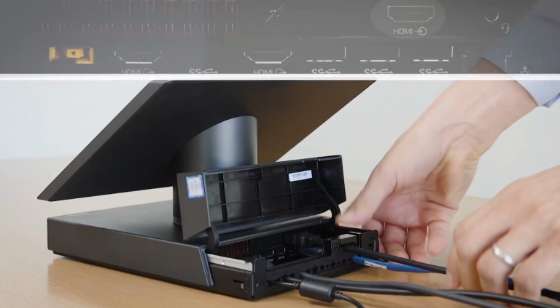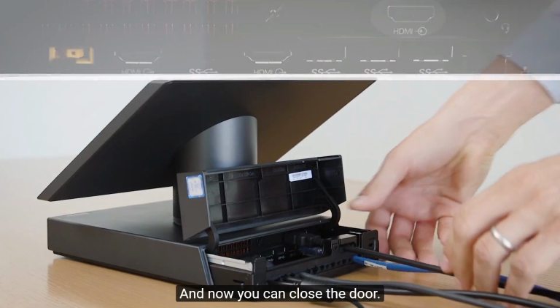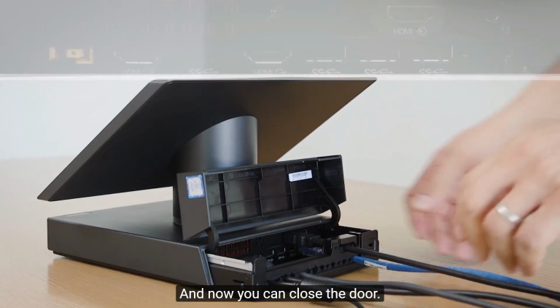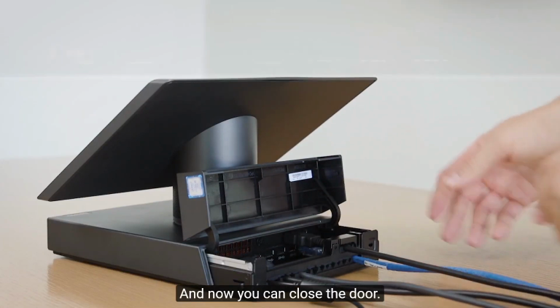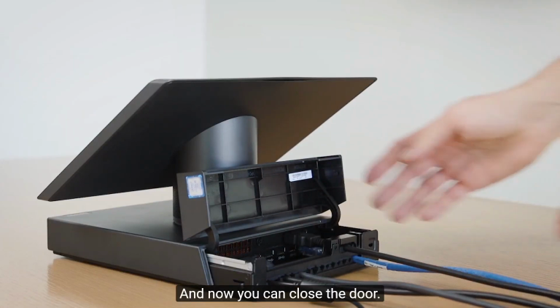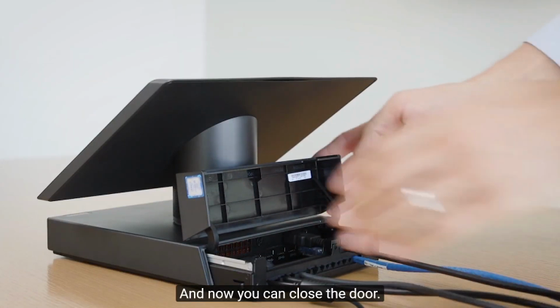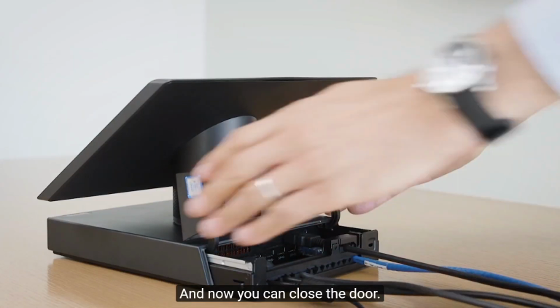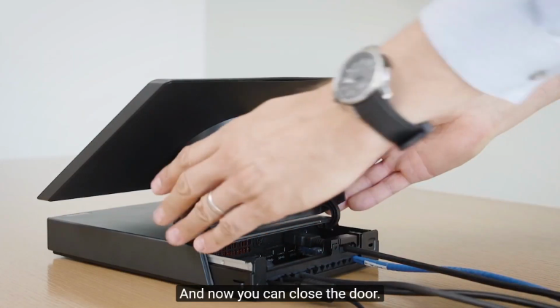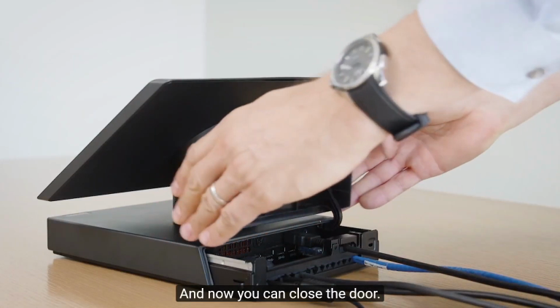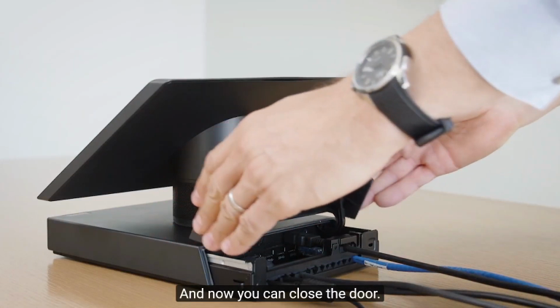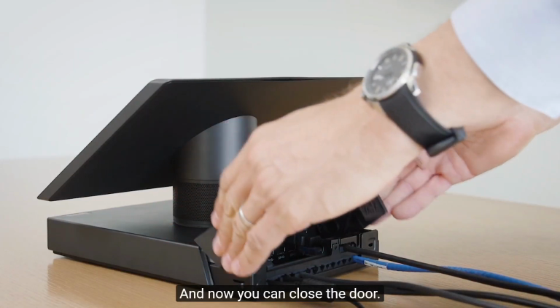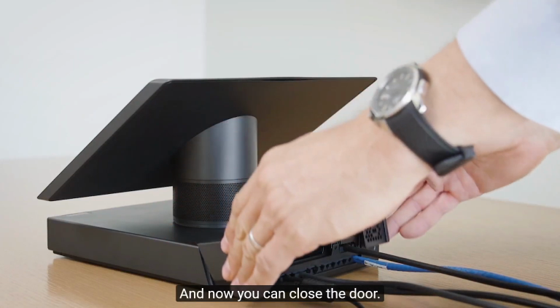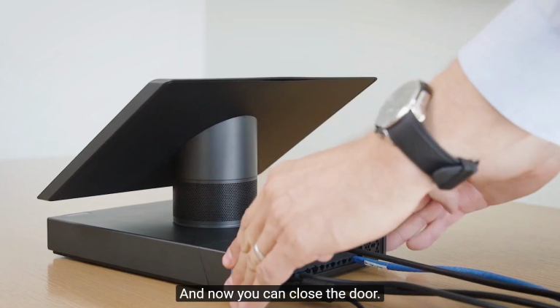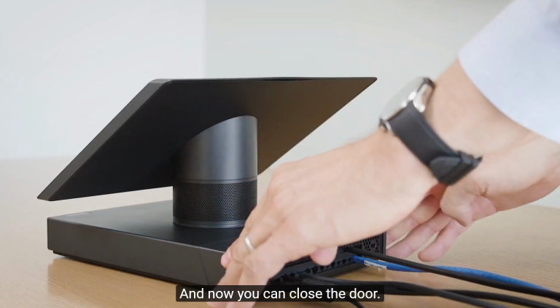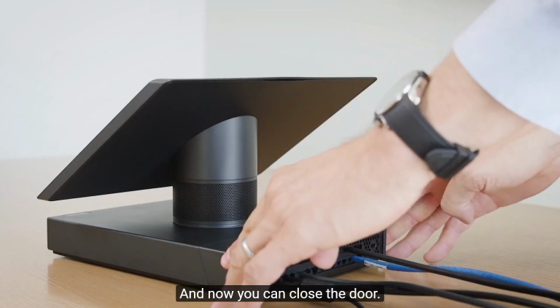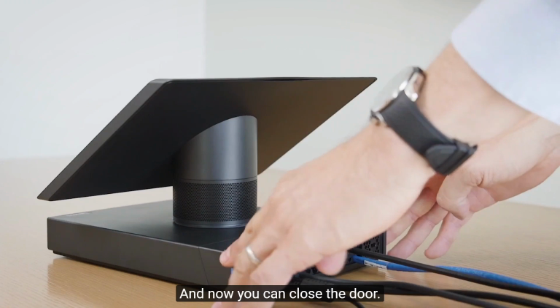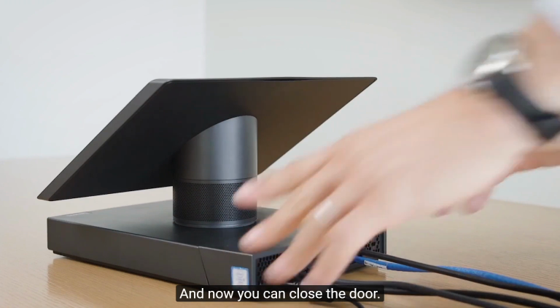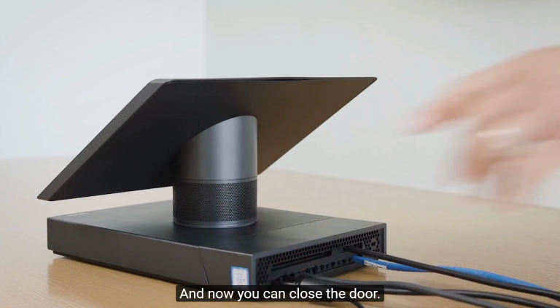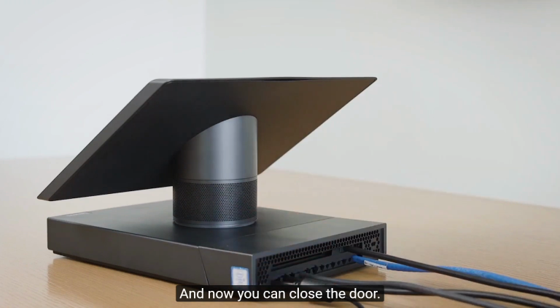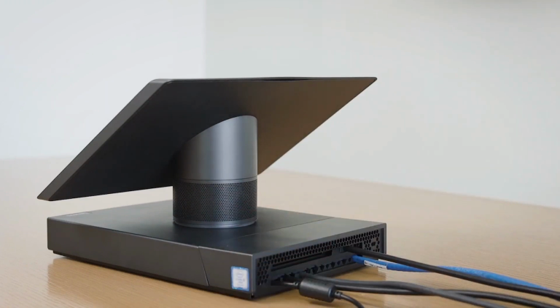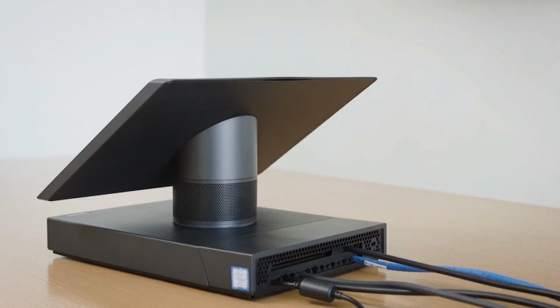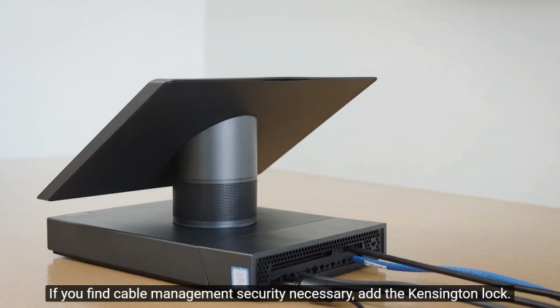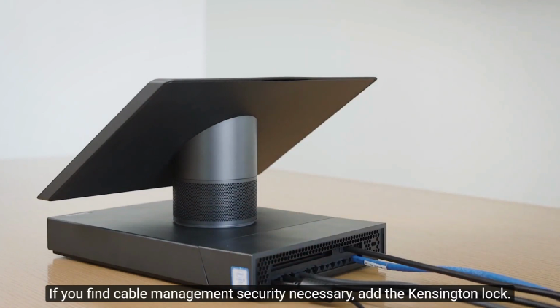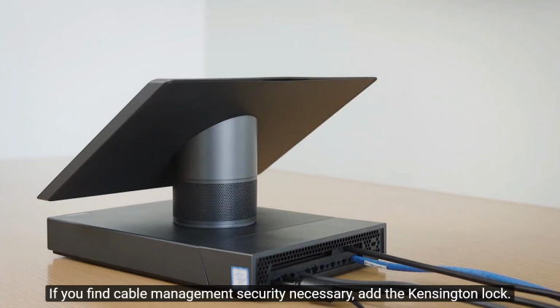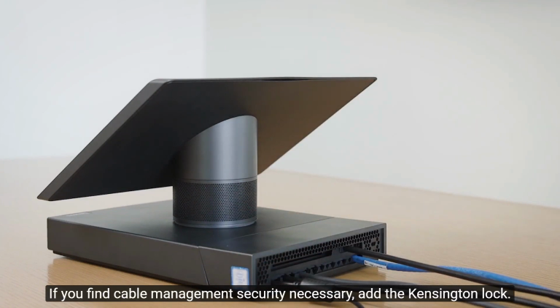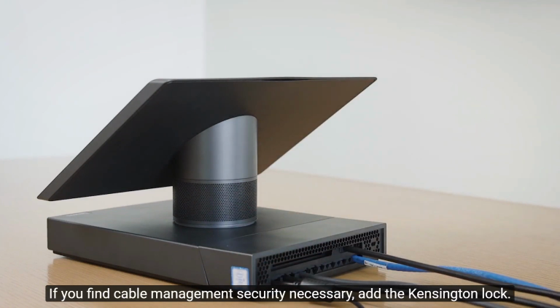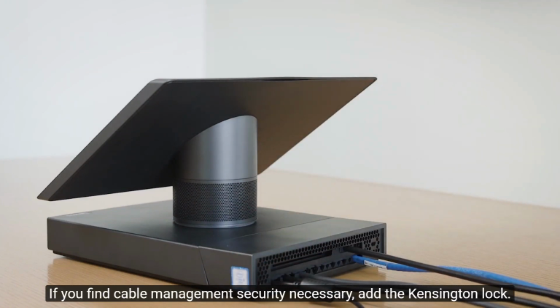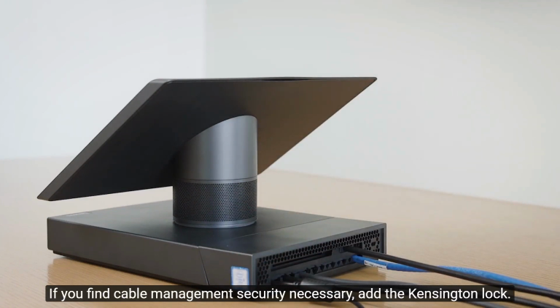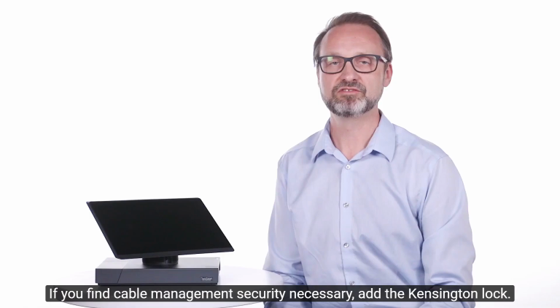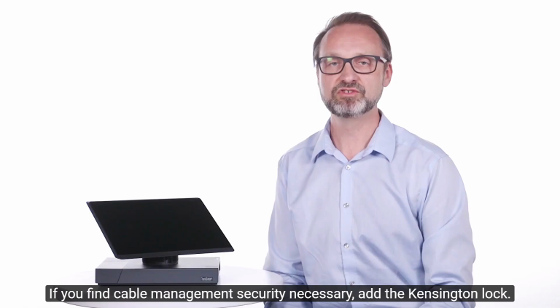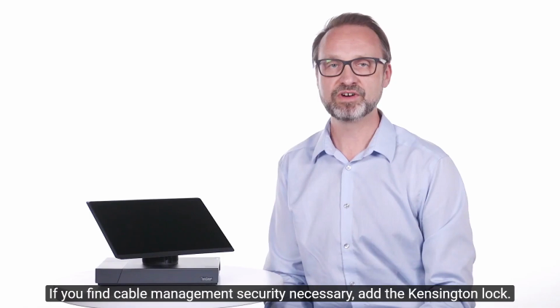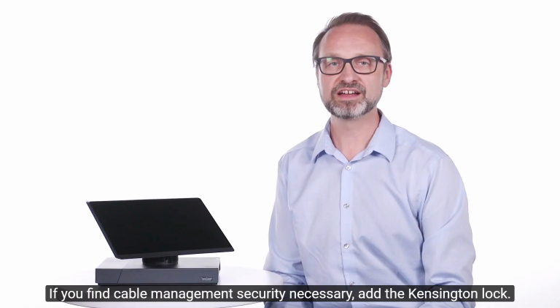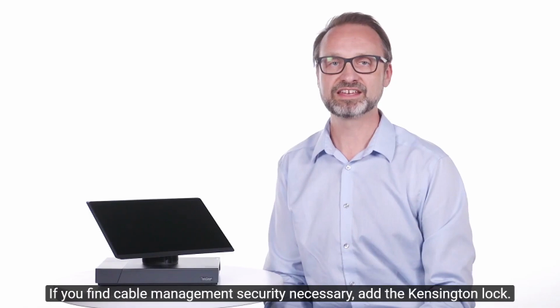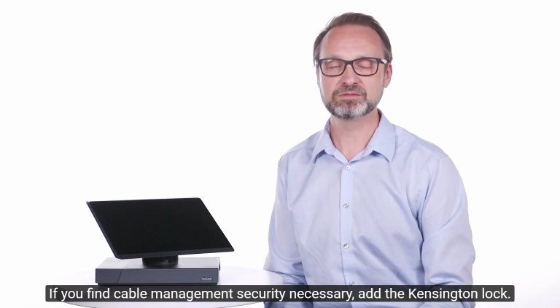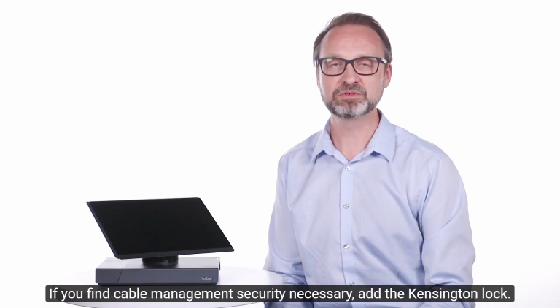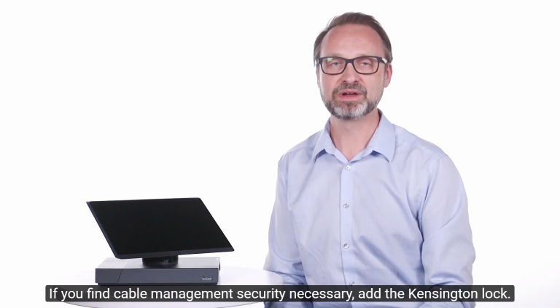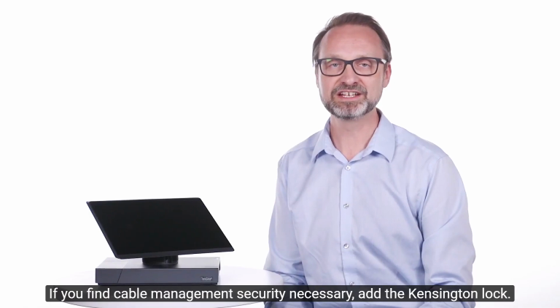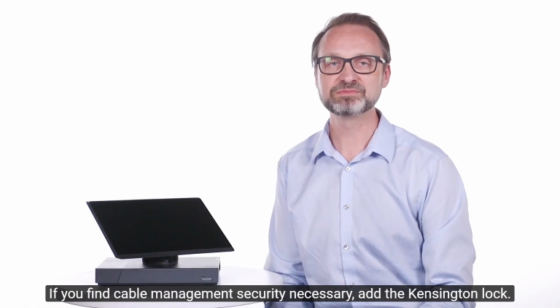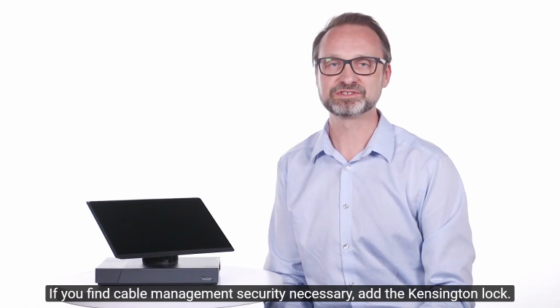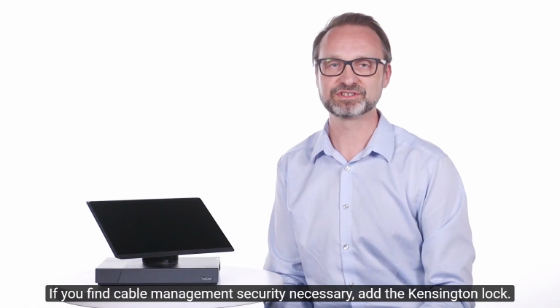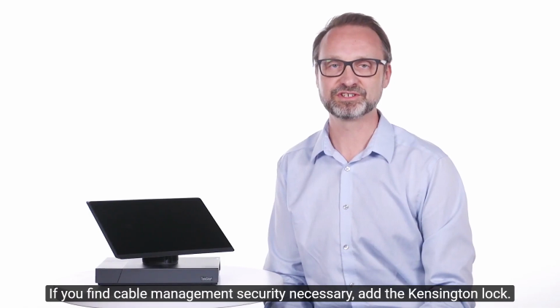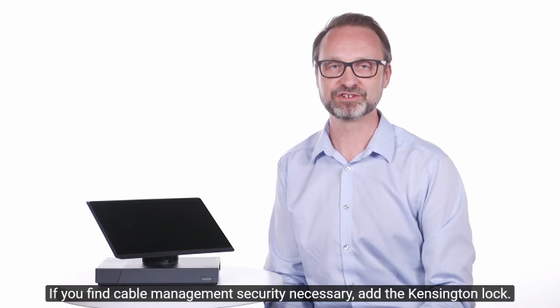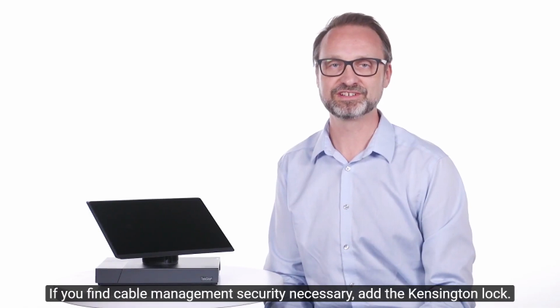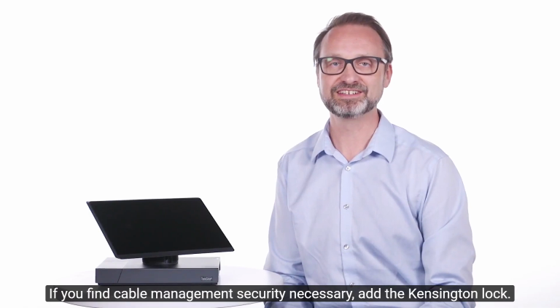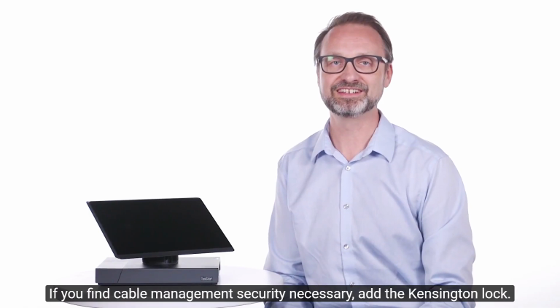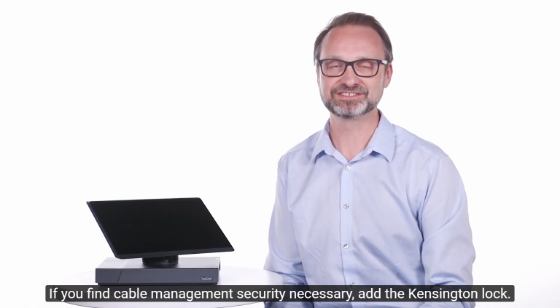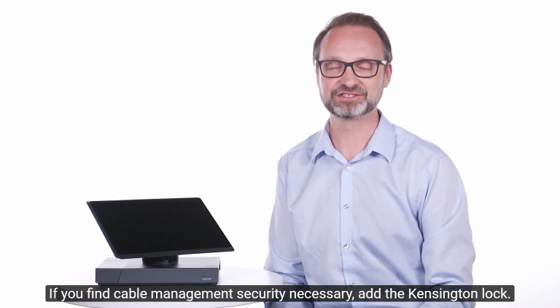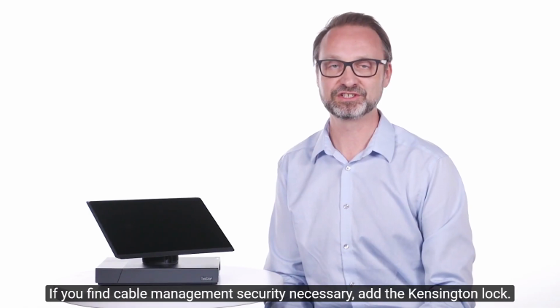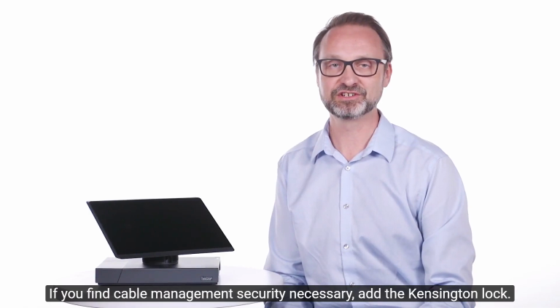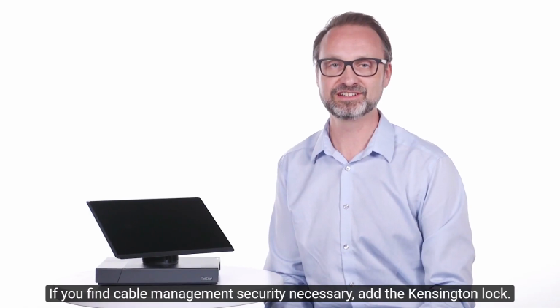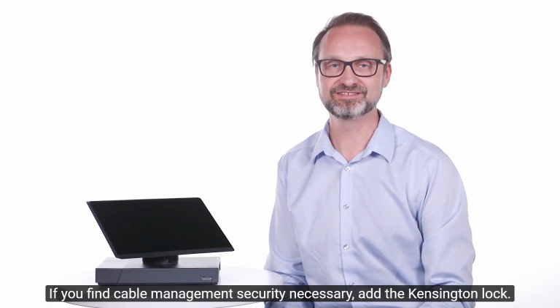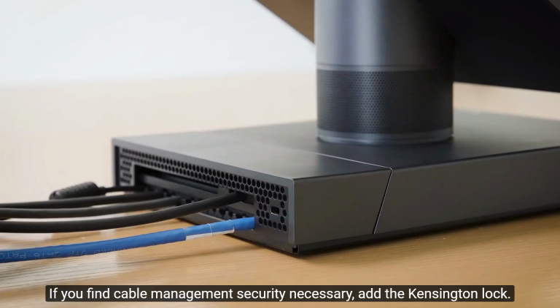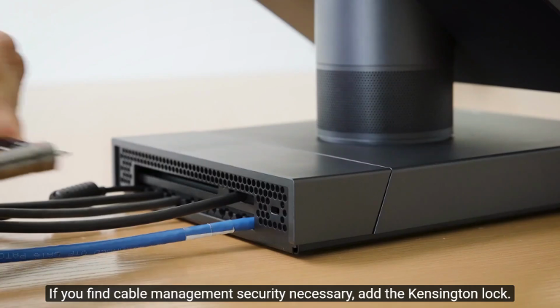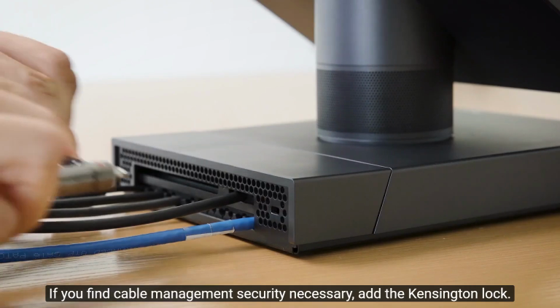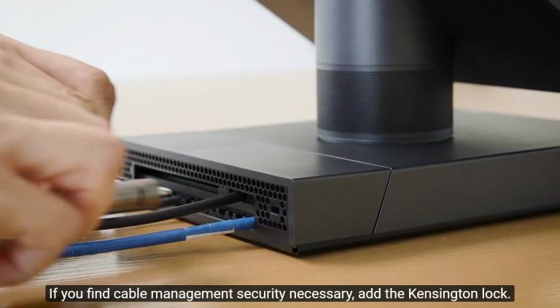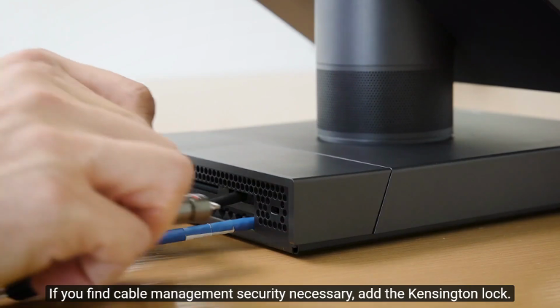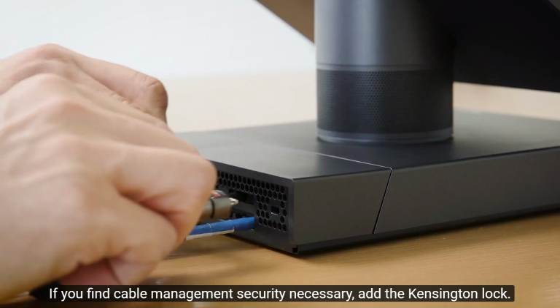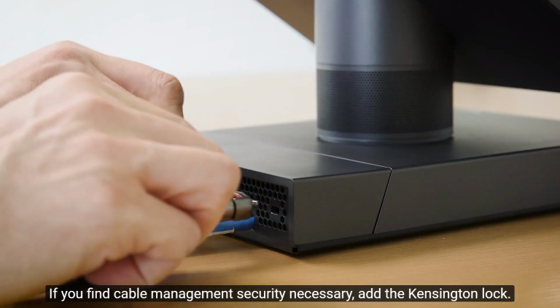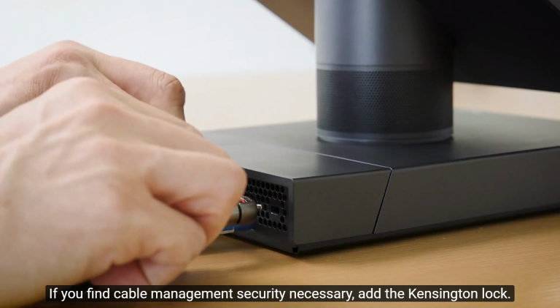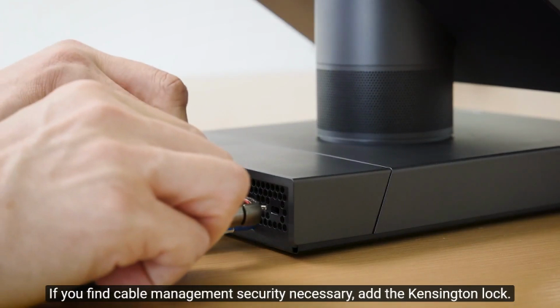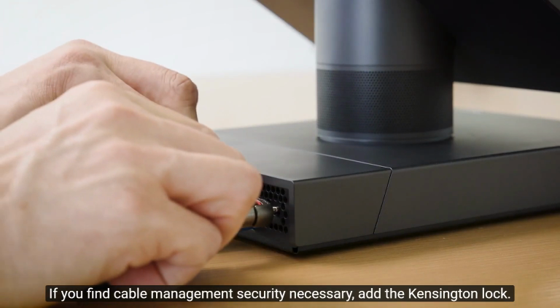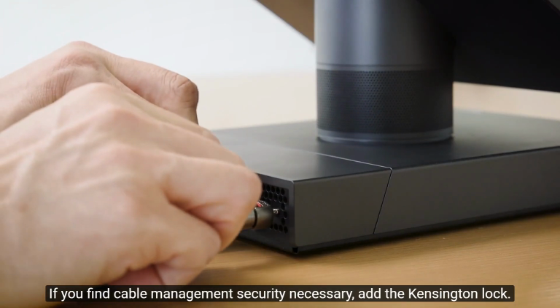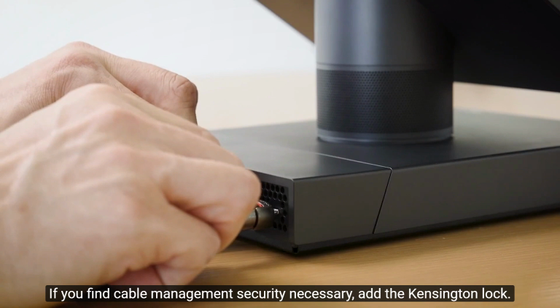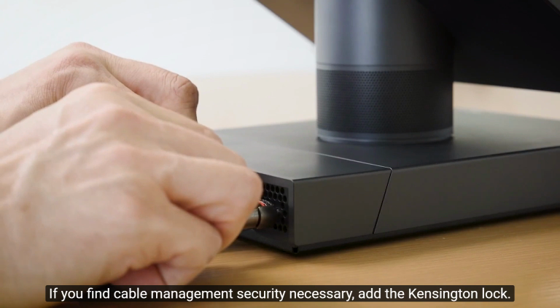And now you can close the door. If you find cable management security necessary, add the Kensington lock.